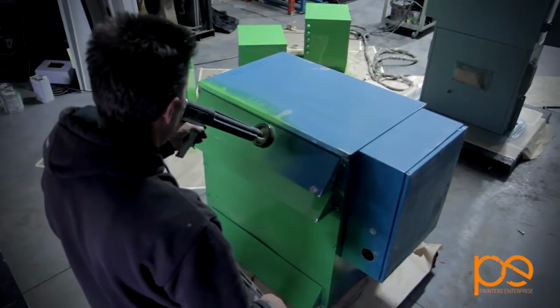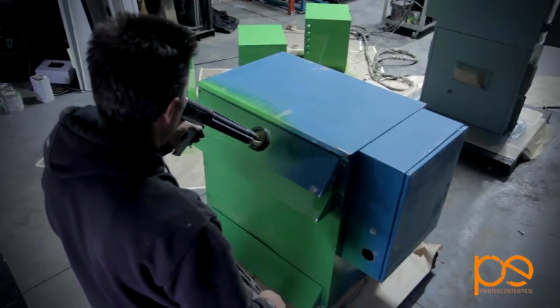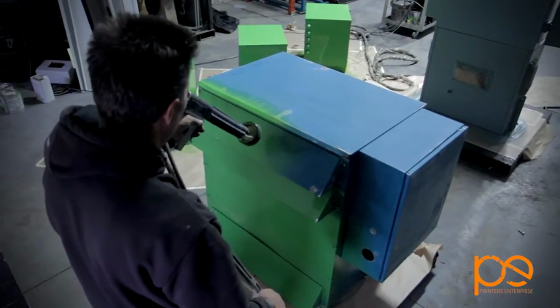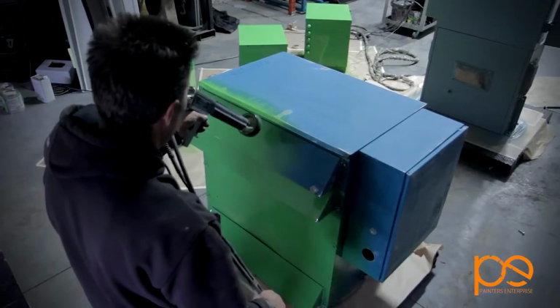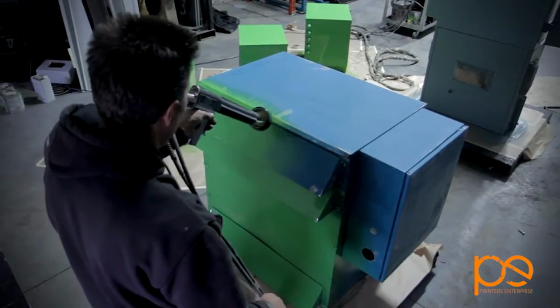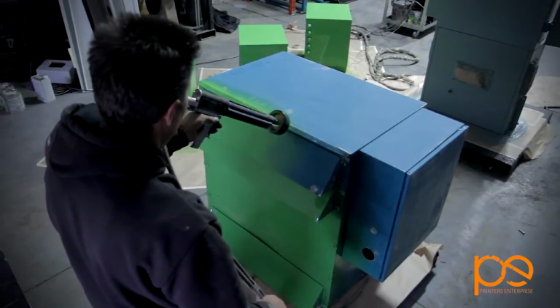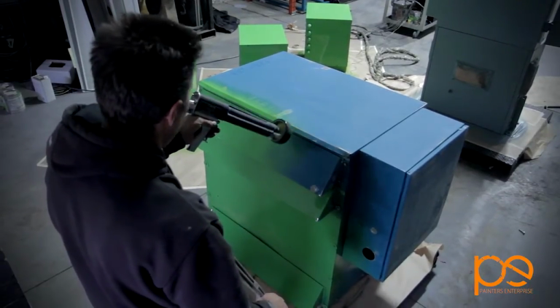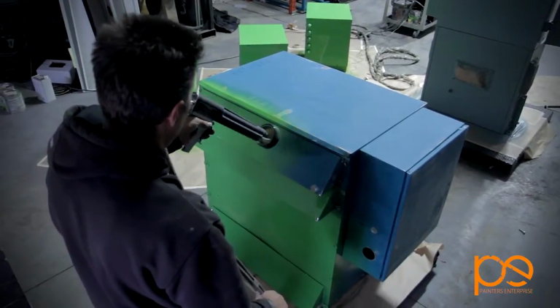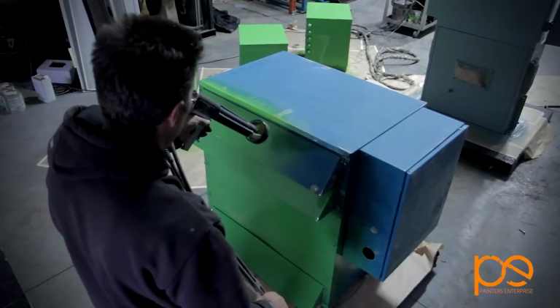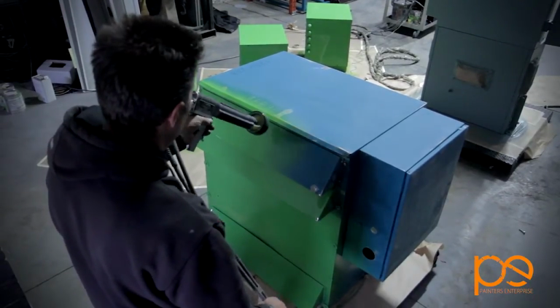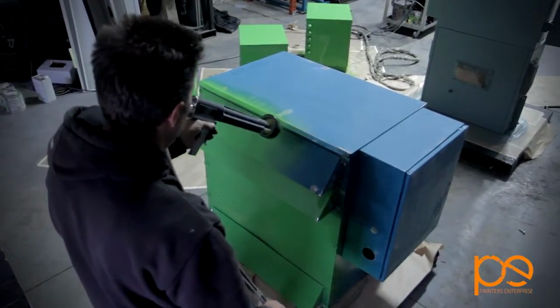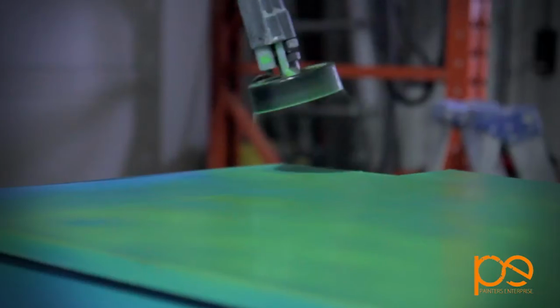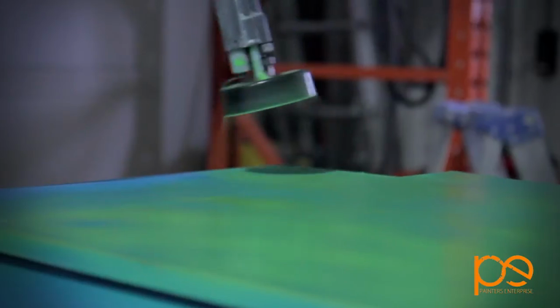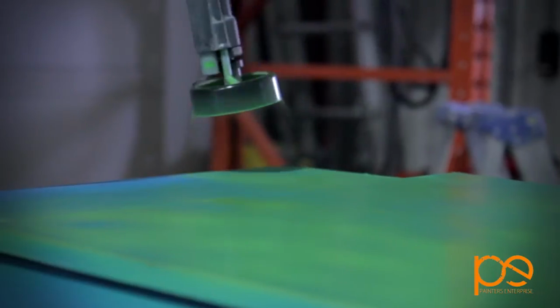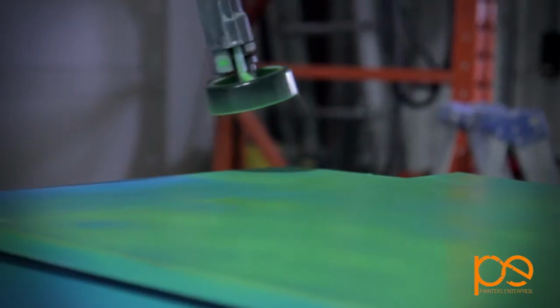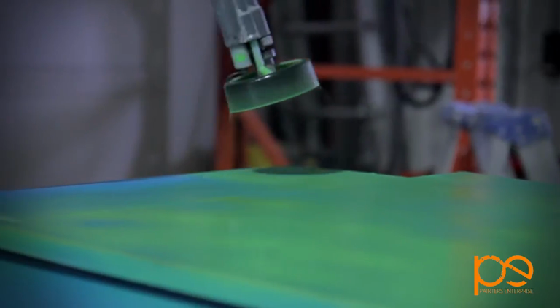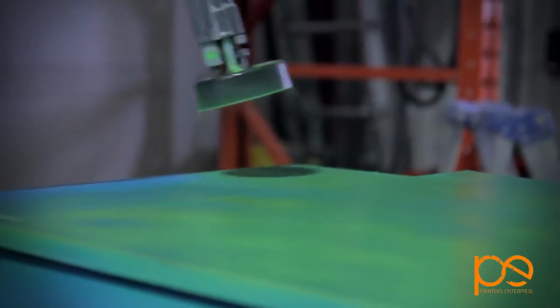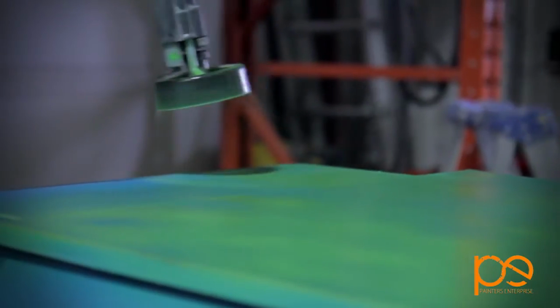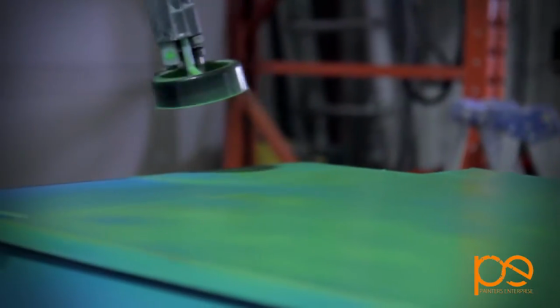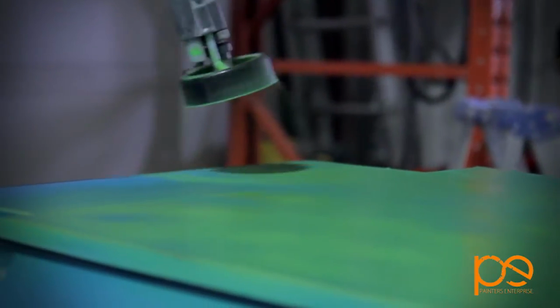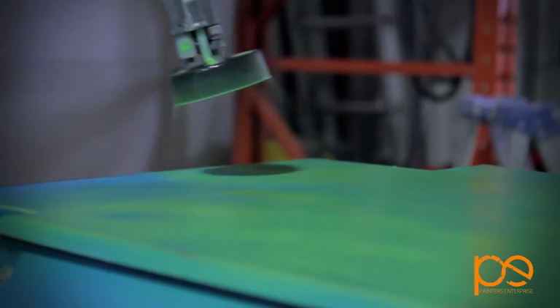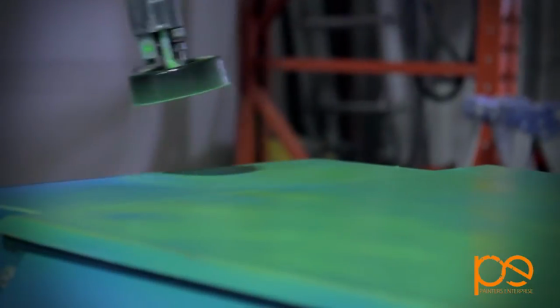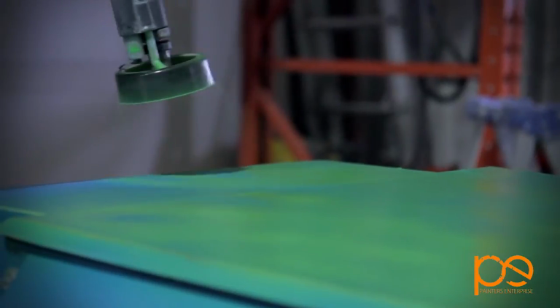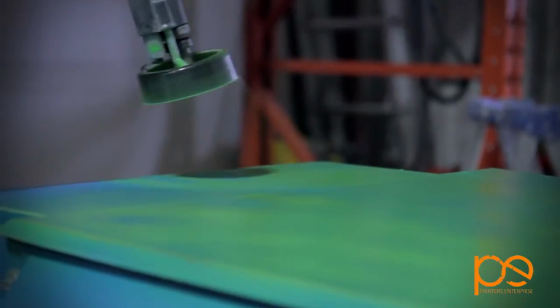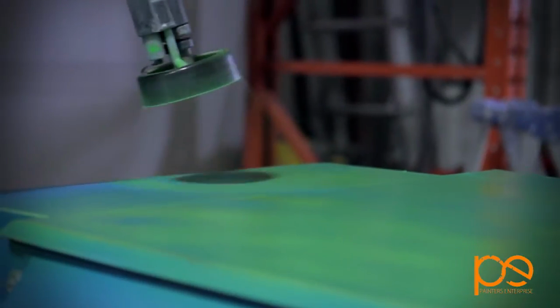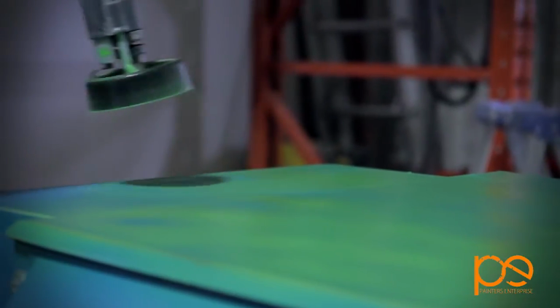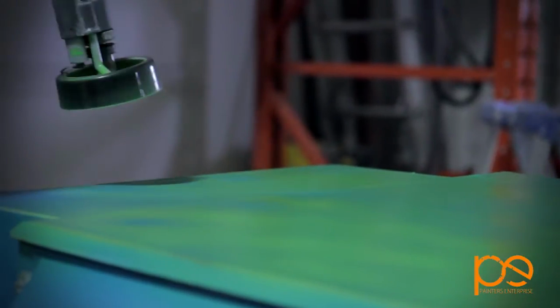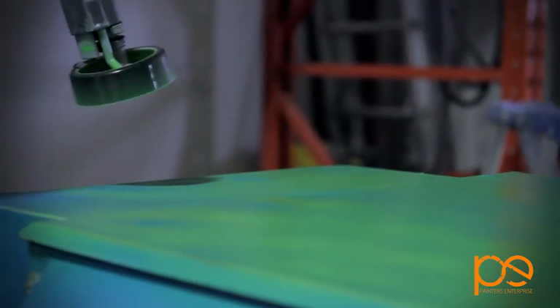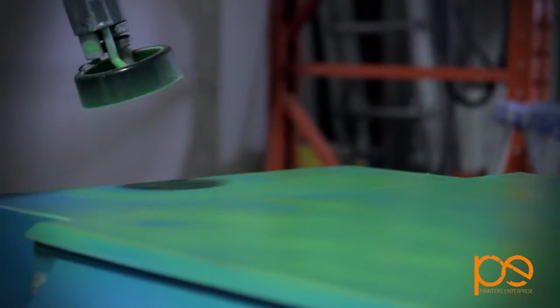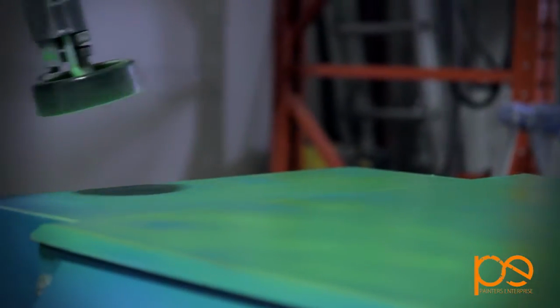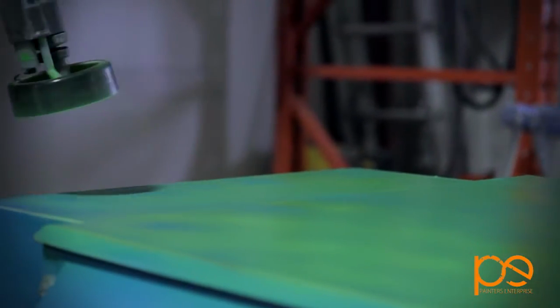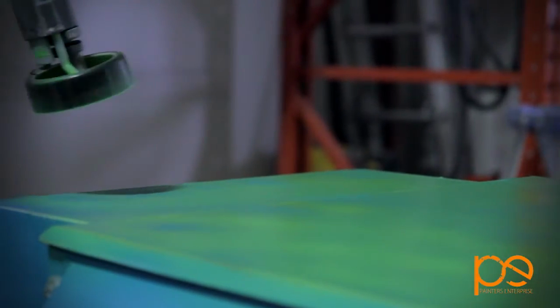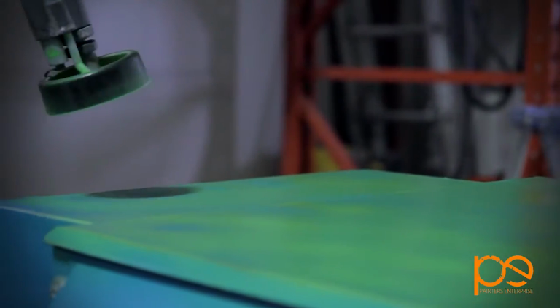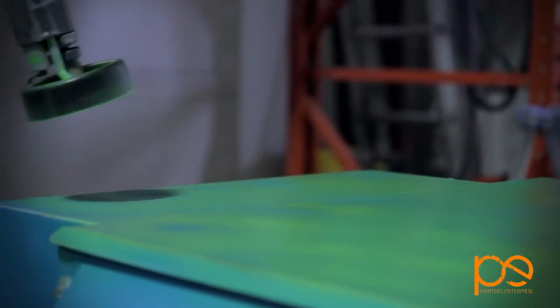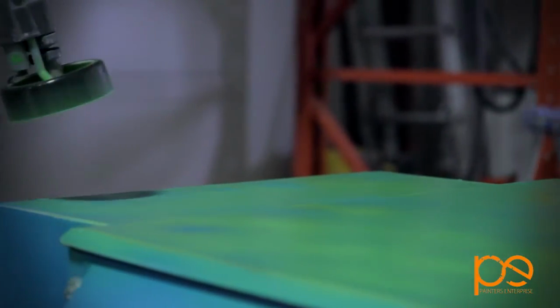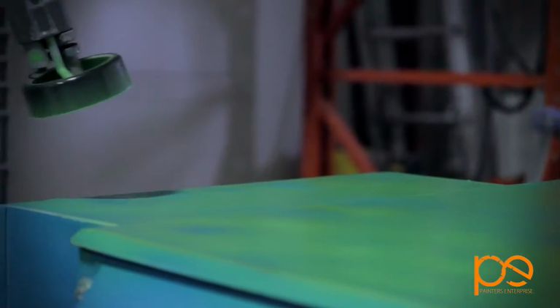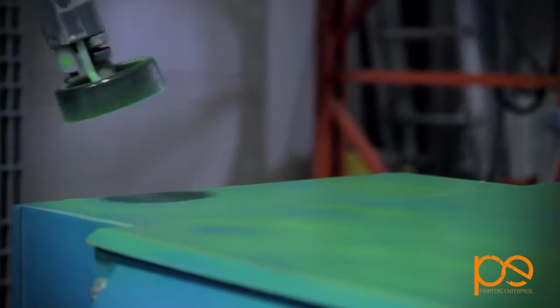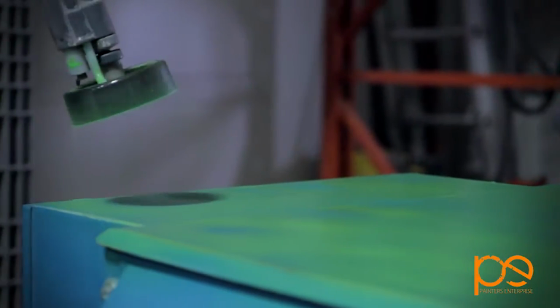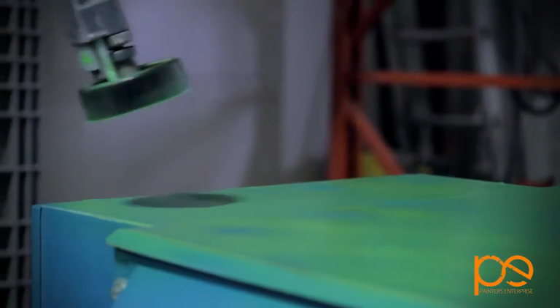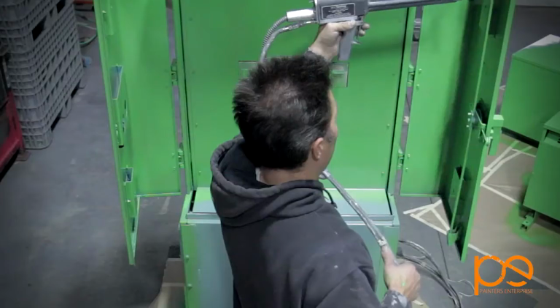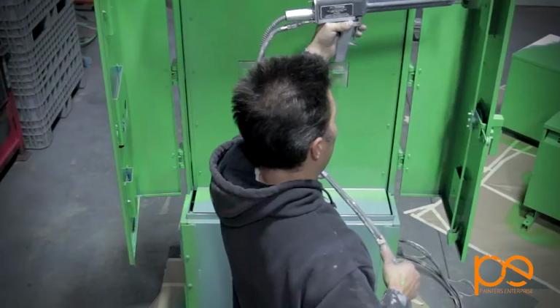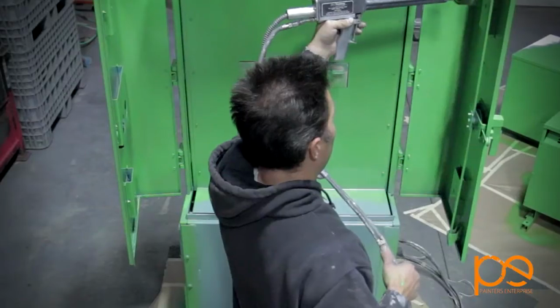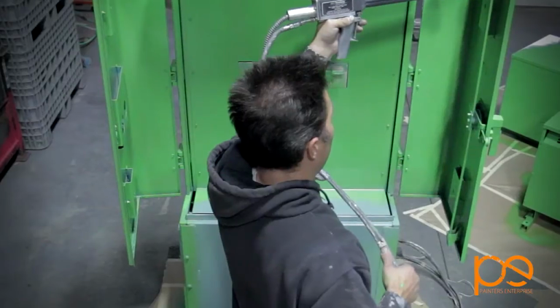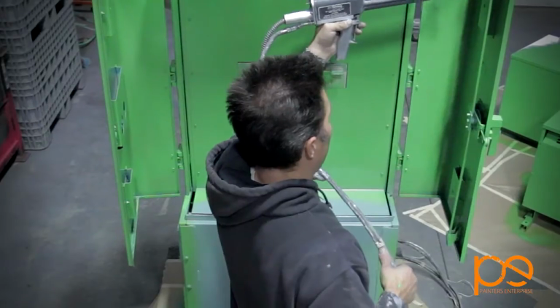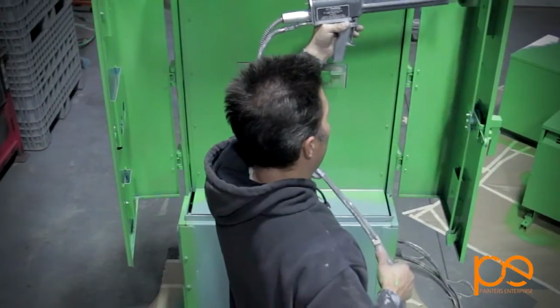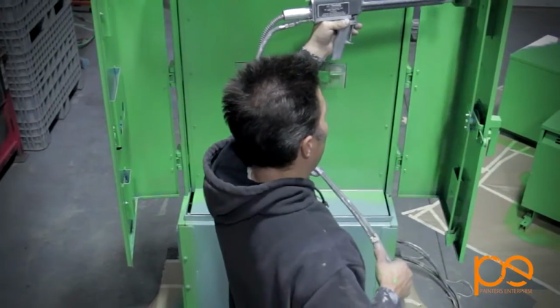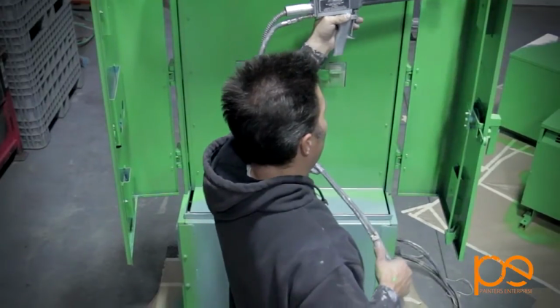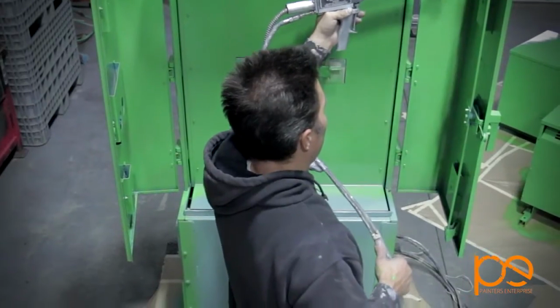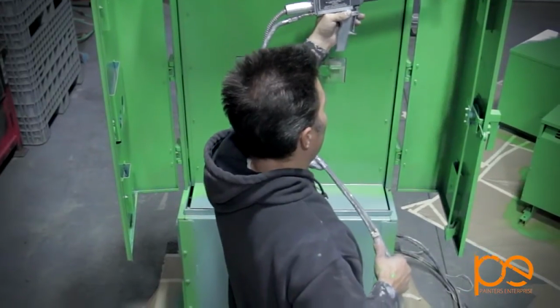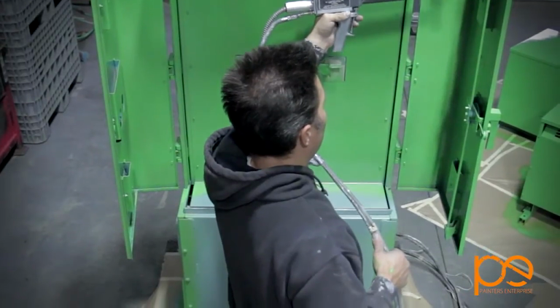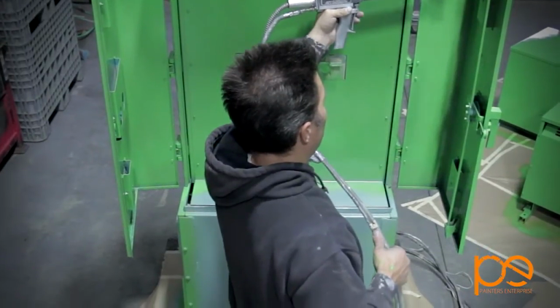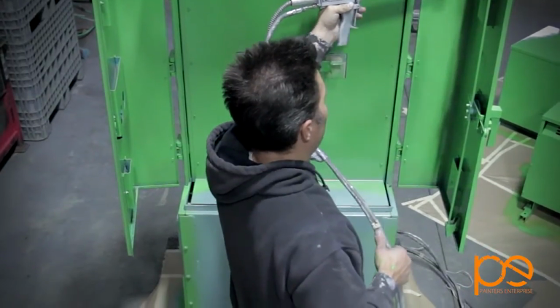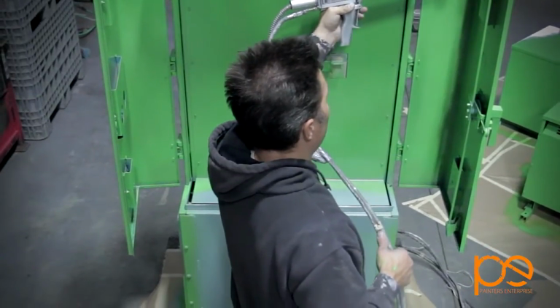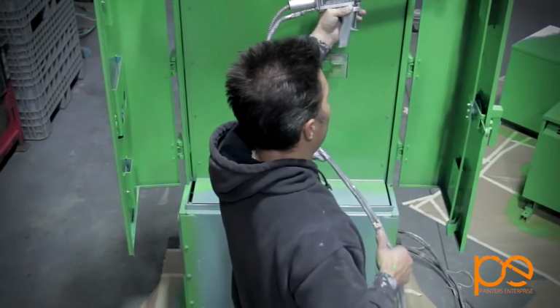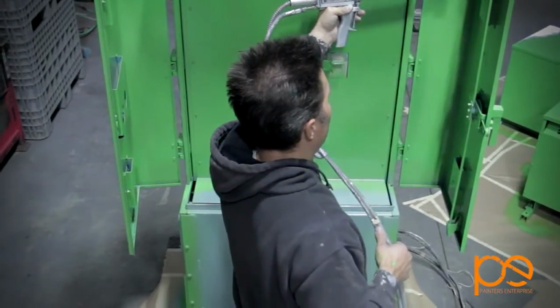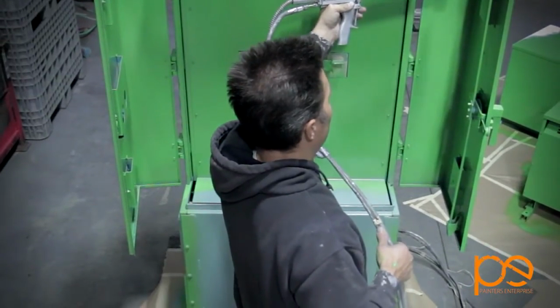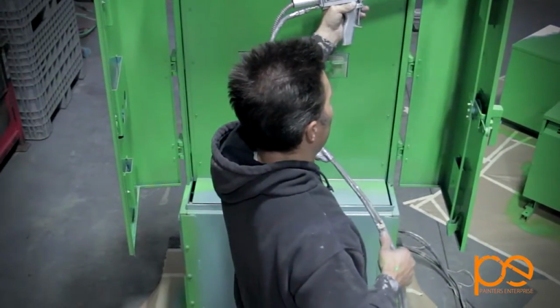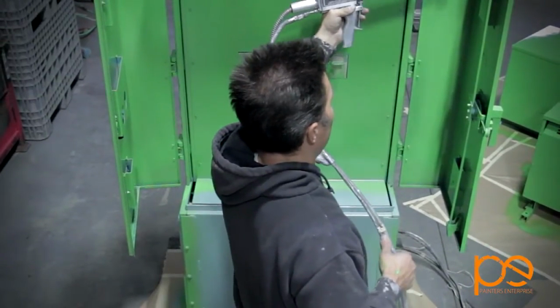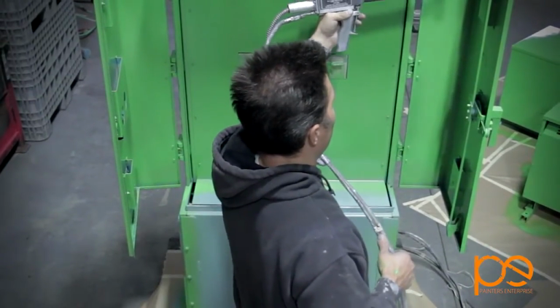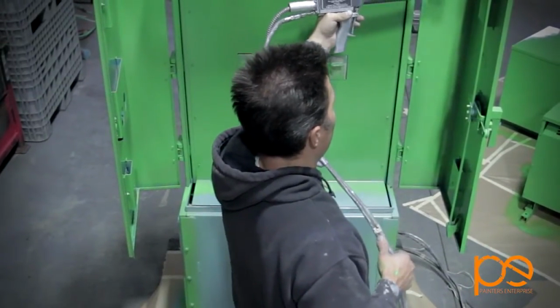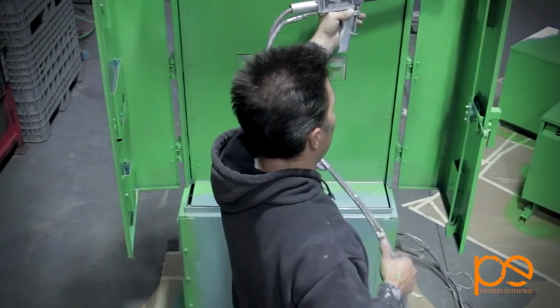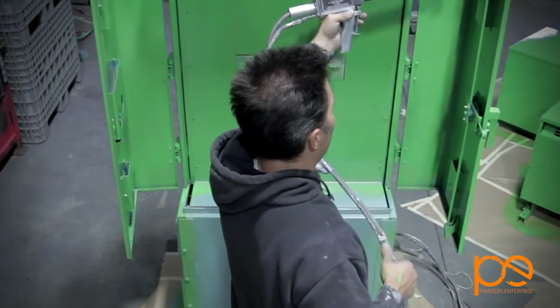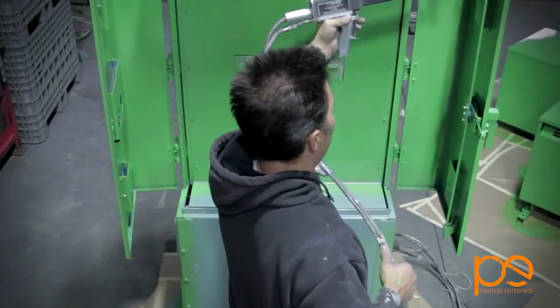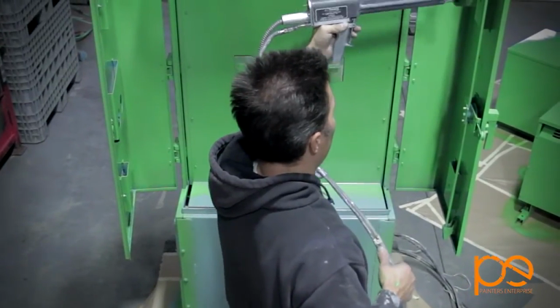So we can go into an office, paint a filing cabinet, we can go into a bank, paint a vault door, and literally there is no mess behind.